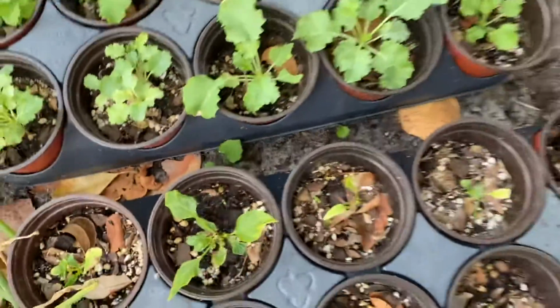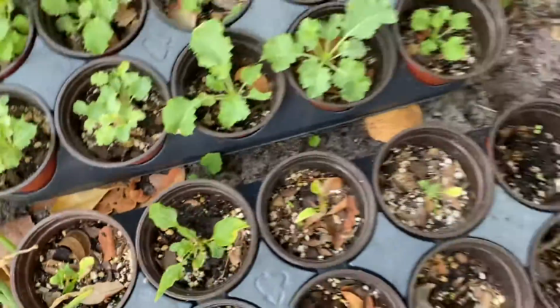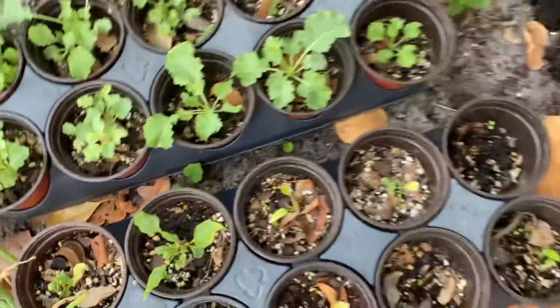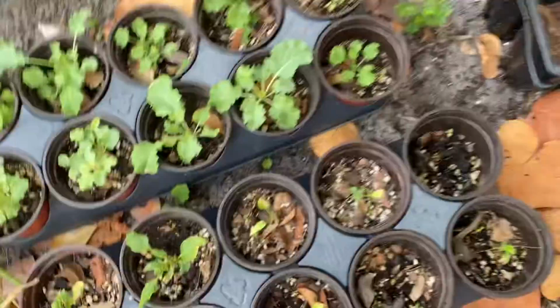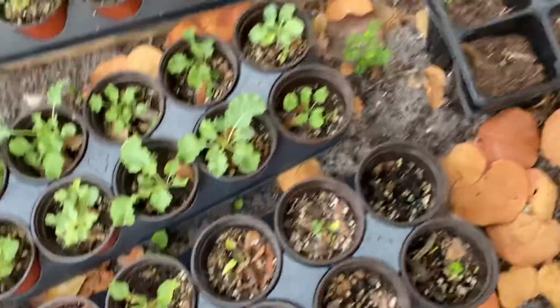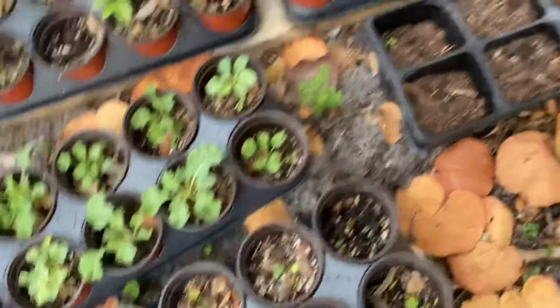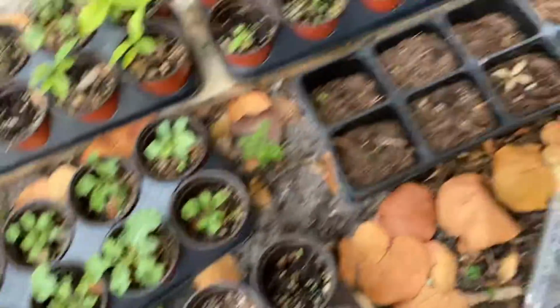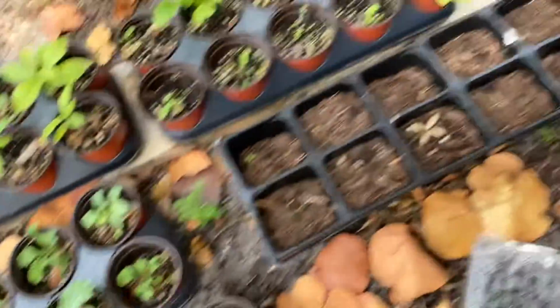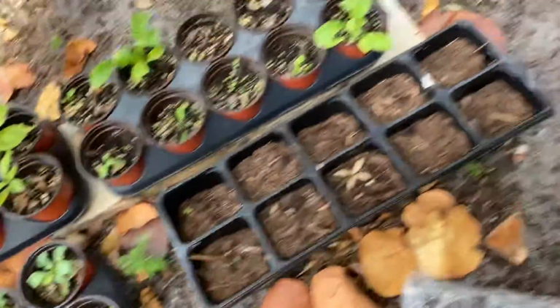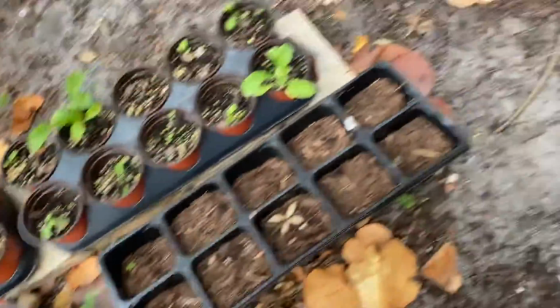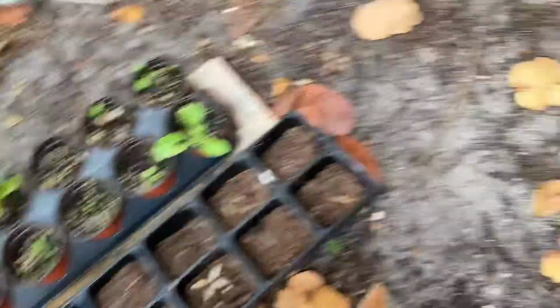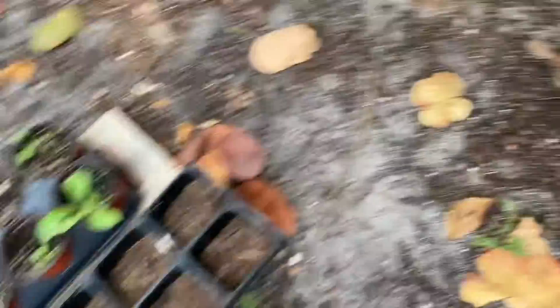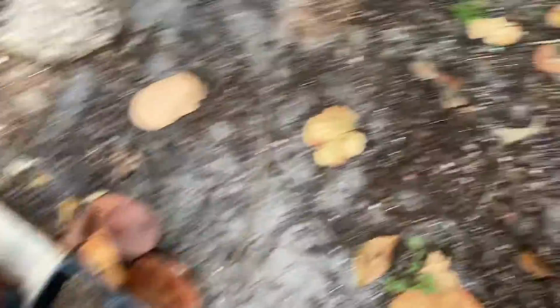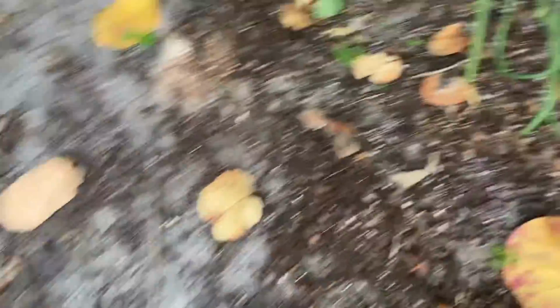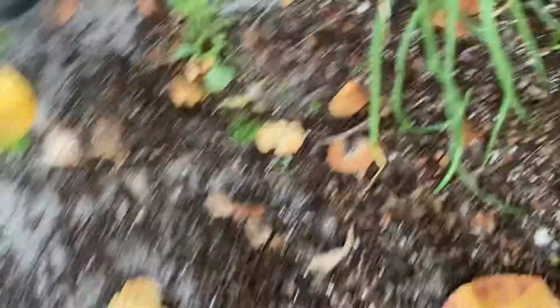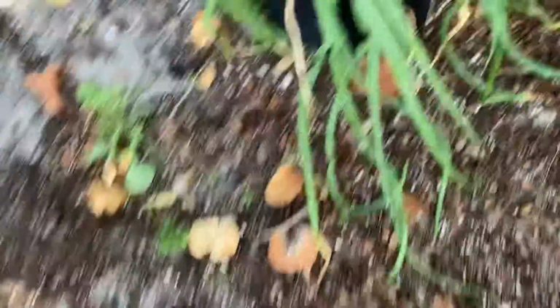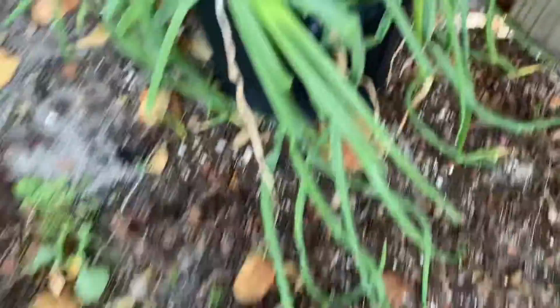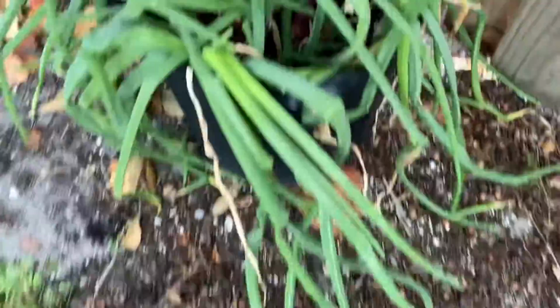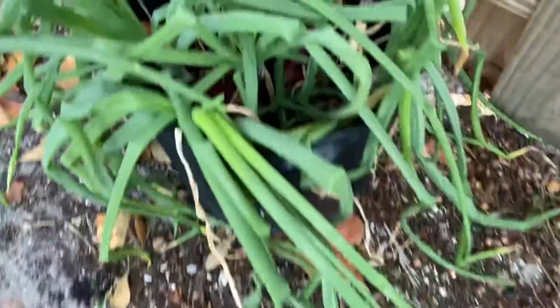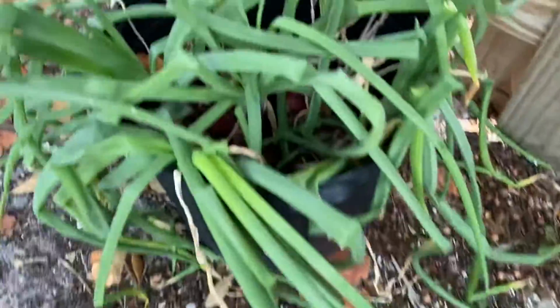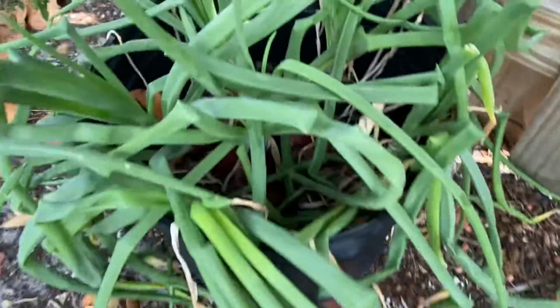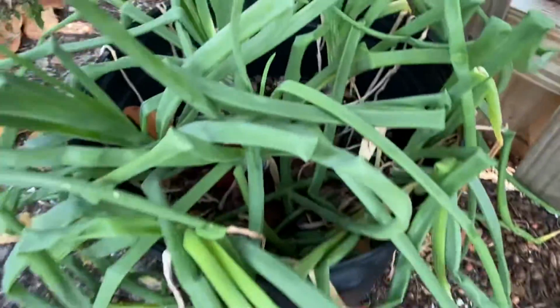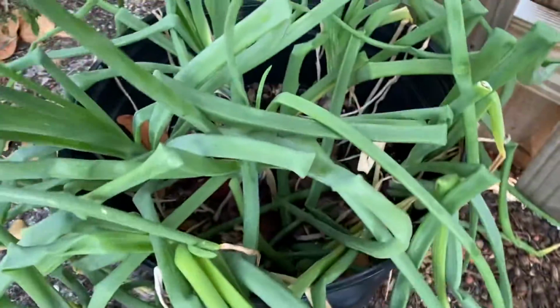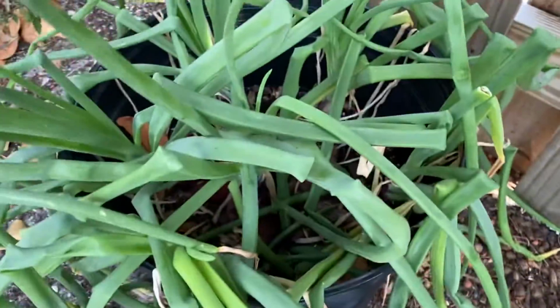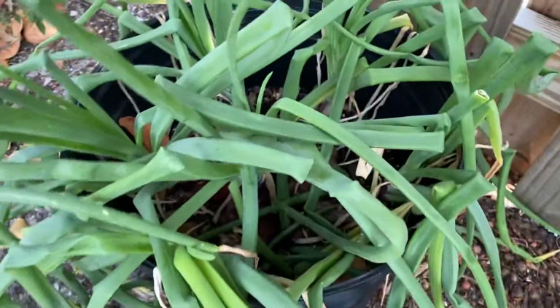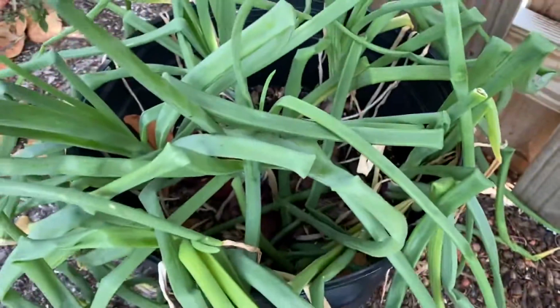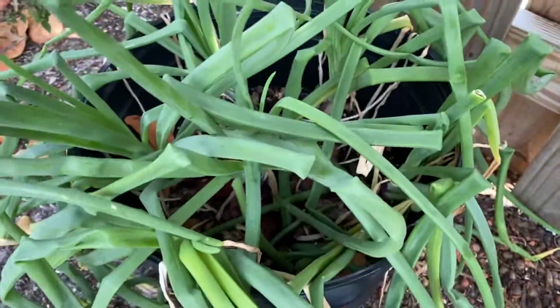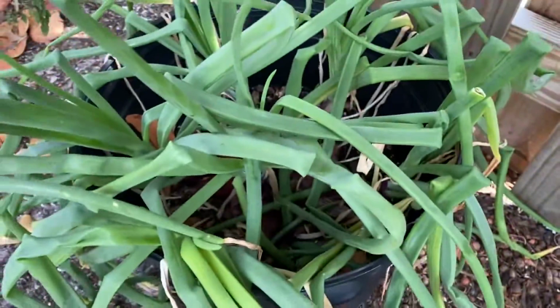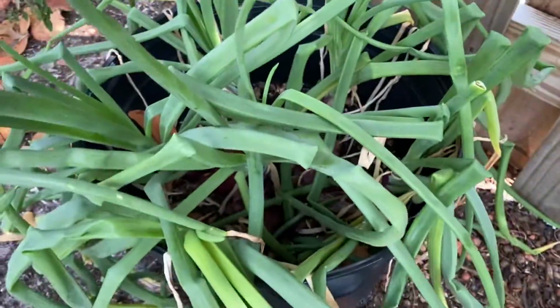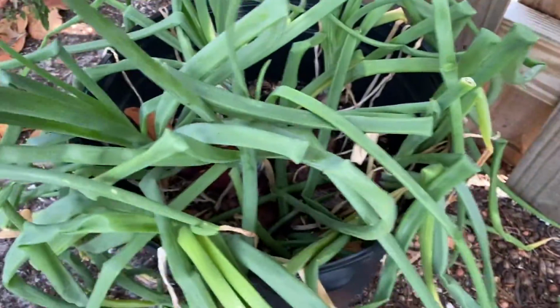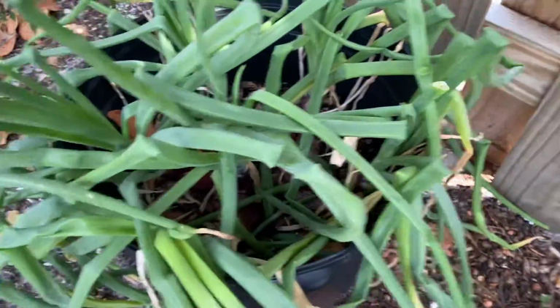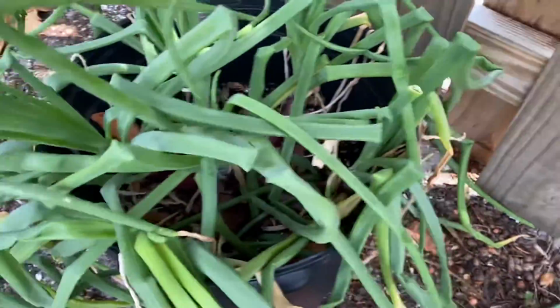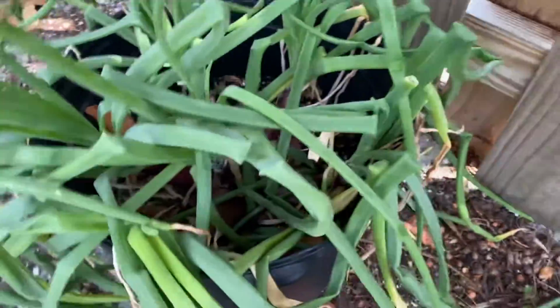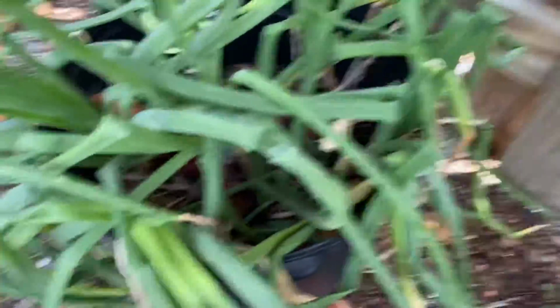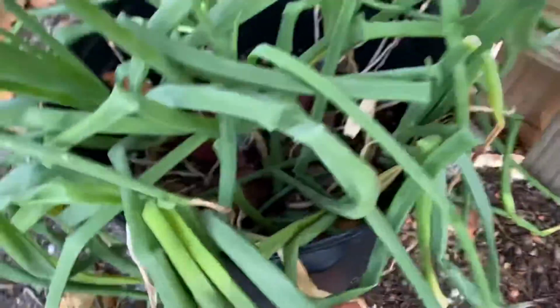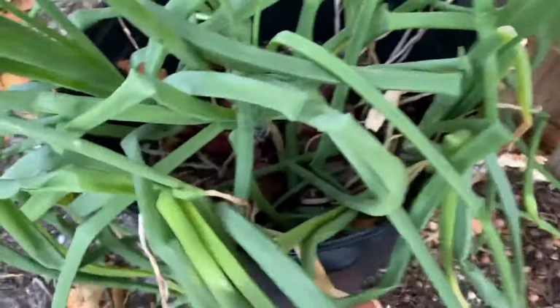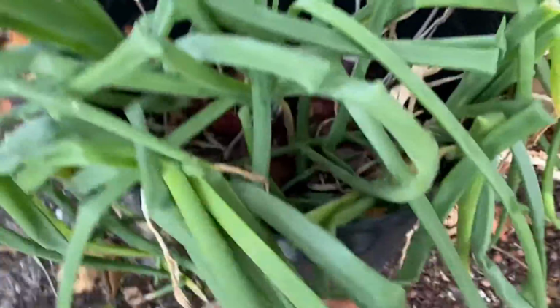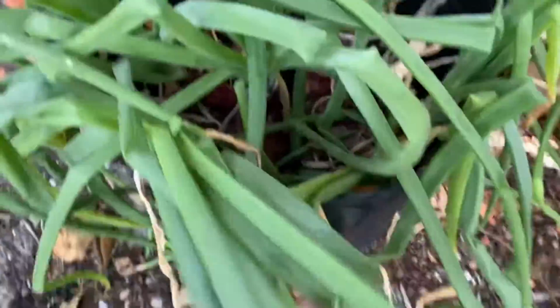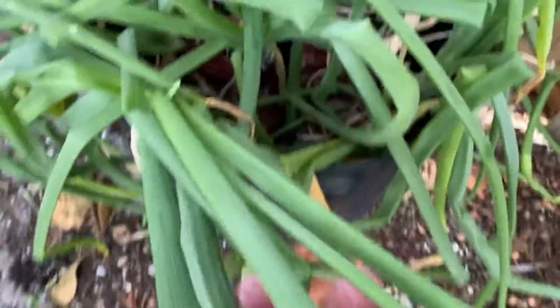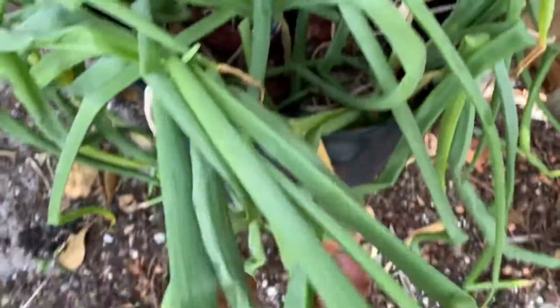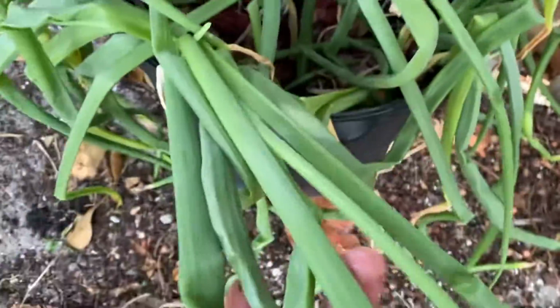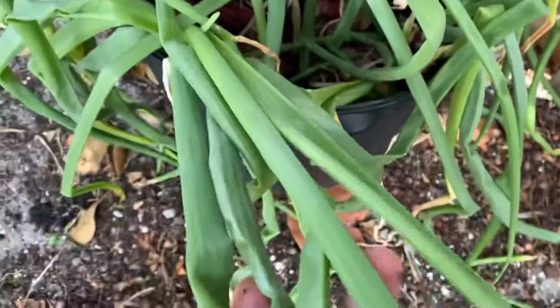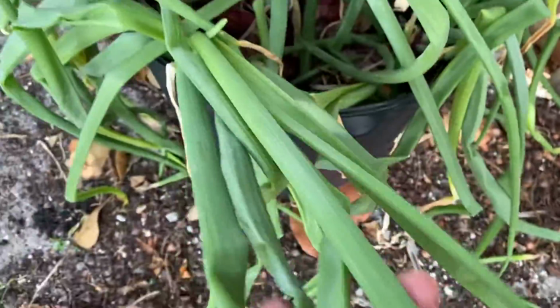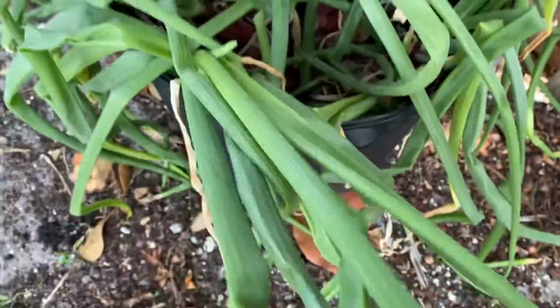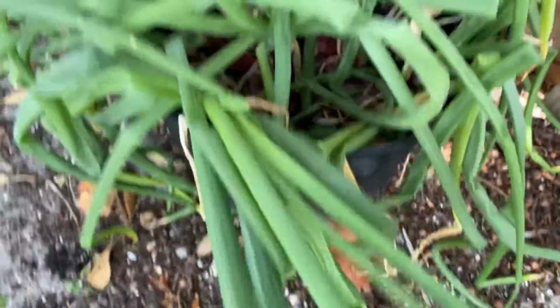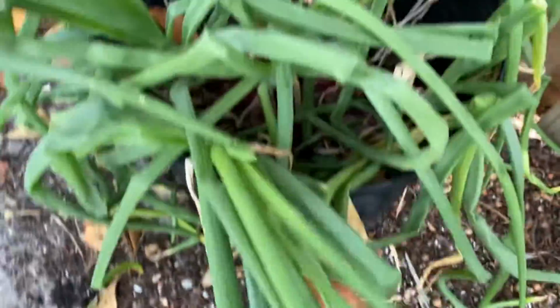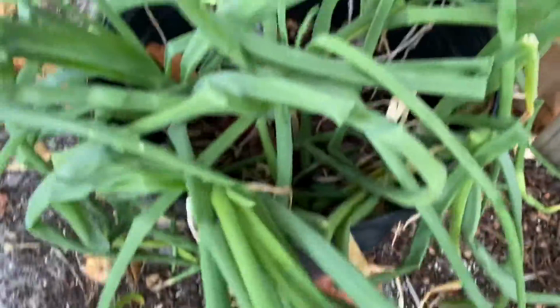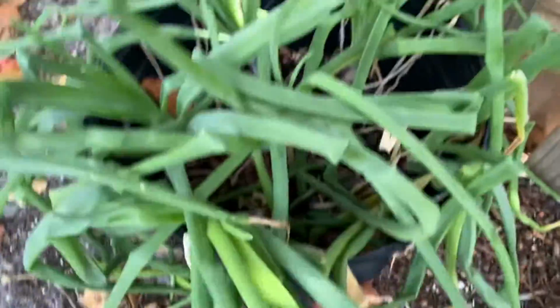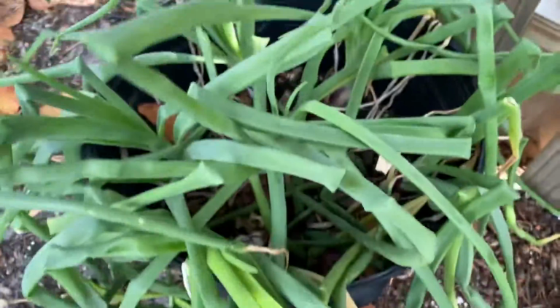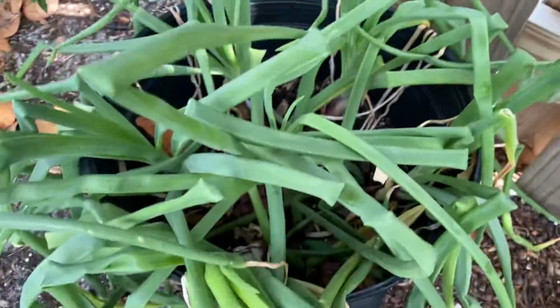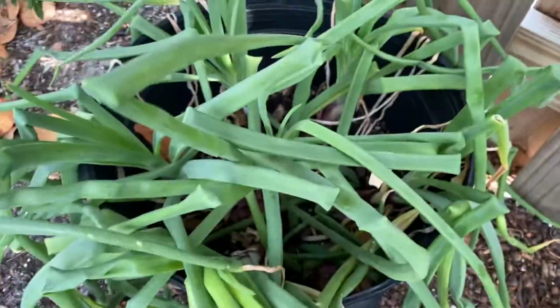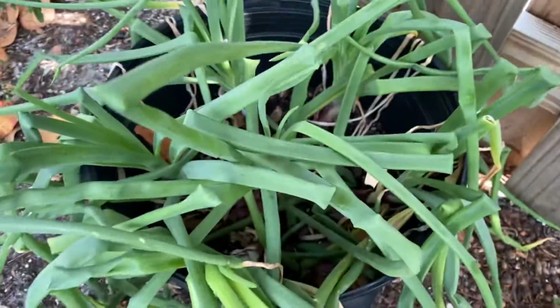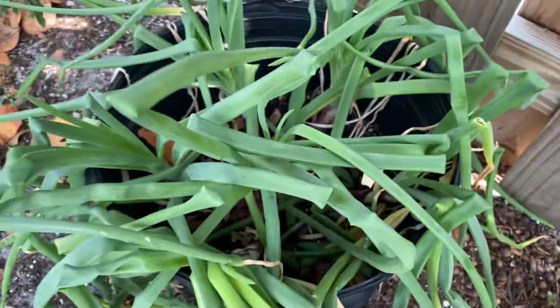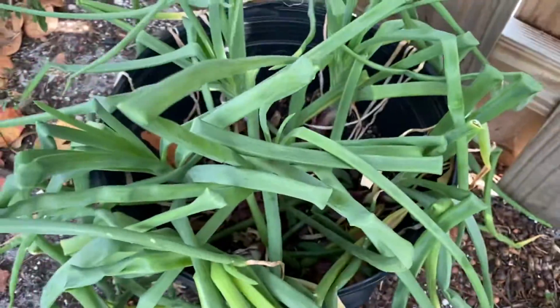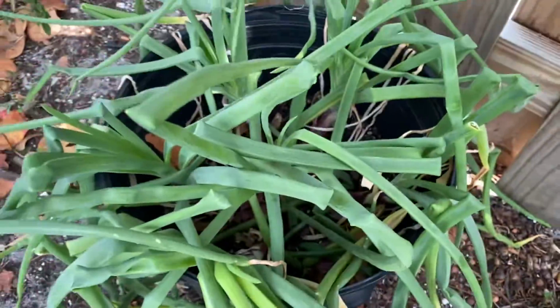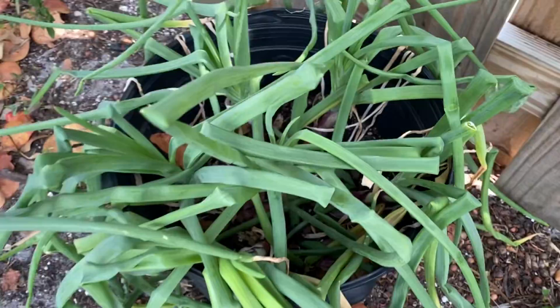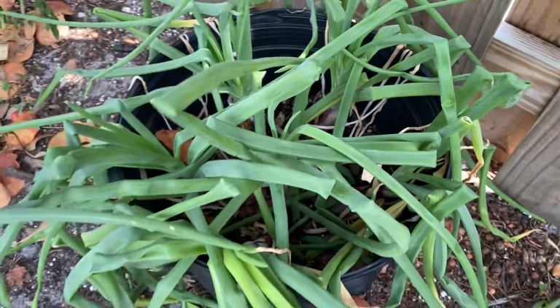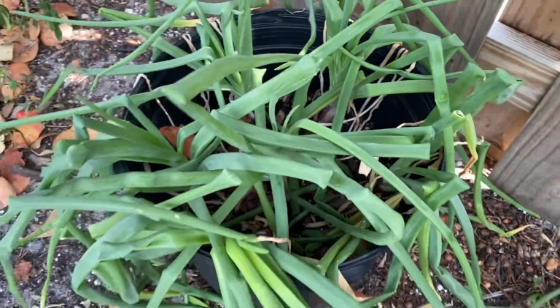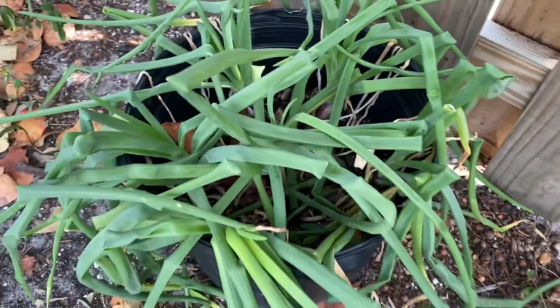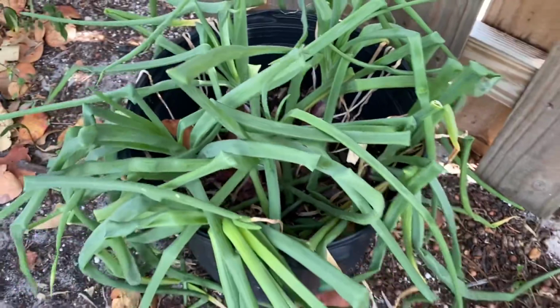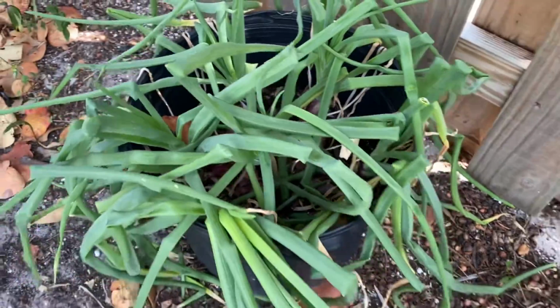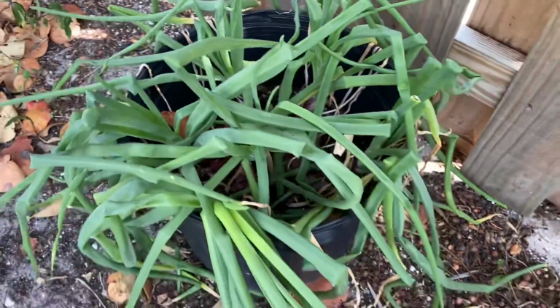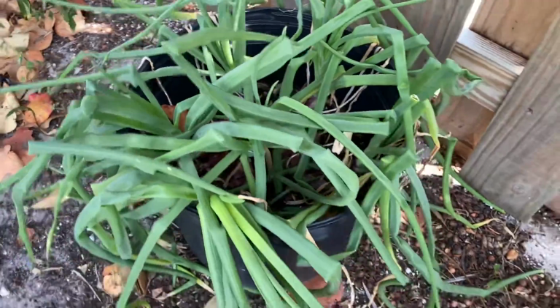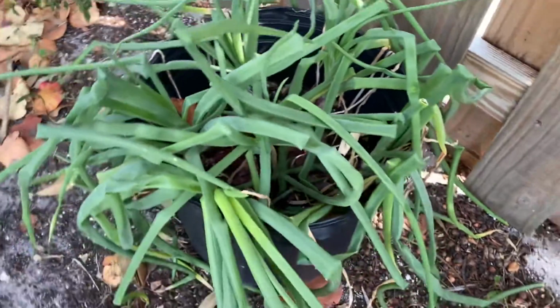I've been putting neem oil on them. I don't know. This is red onion — look at that. You can eat these and I'm going to dig those up and plant them.